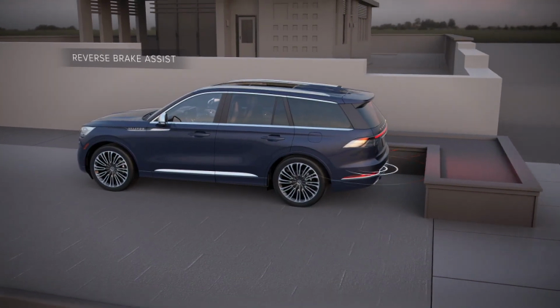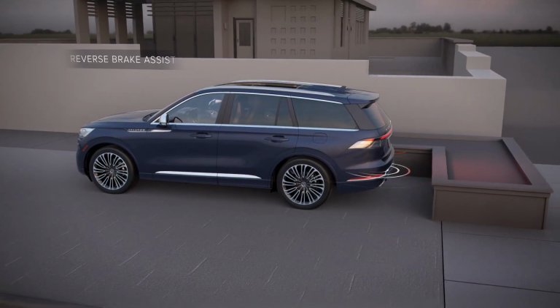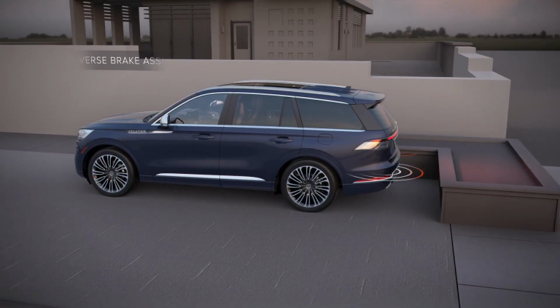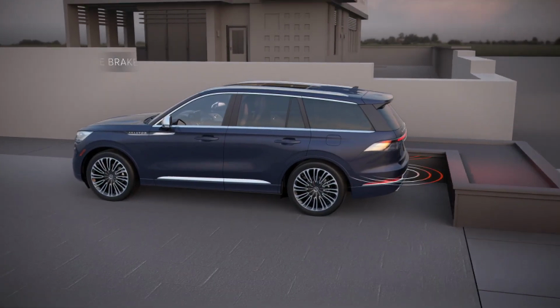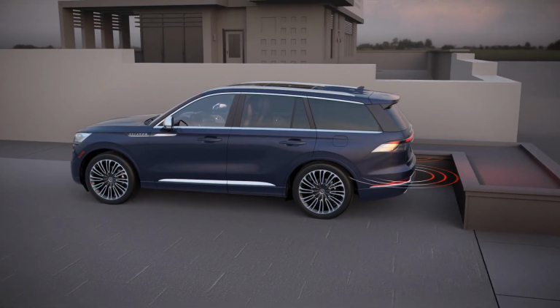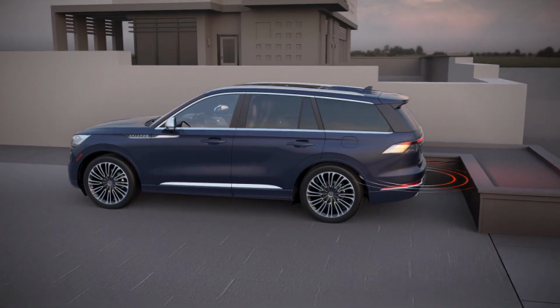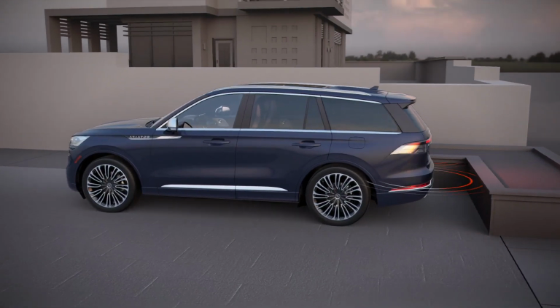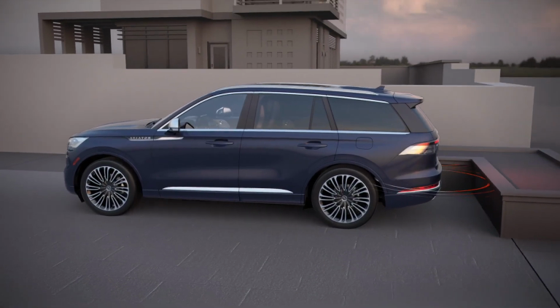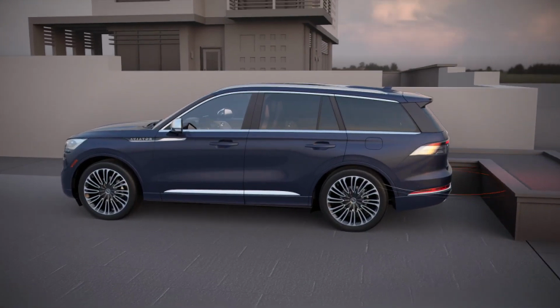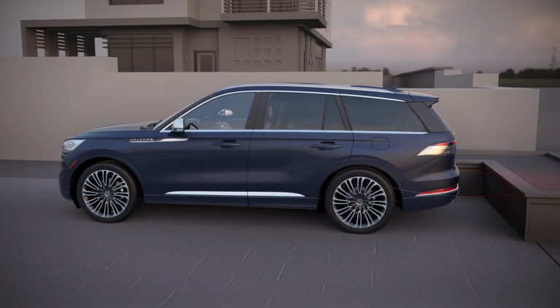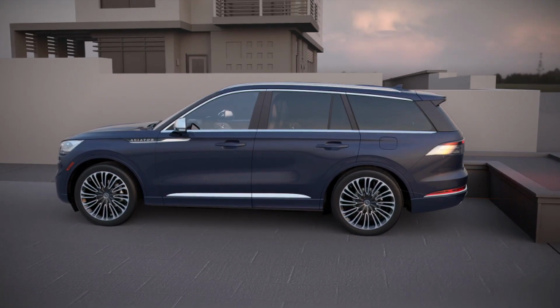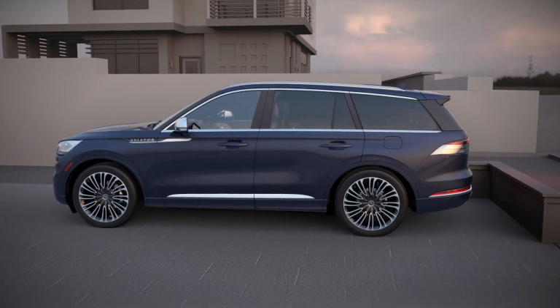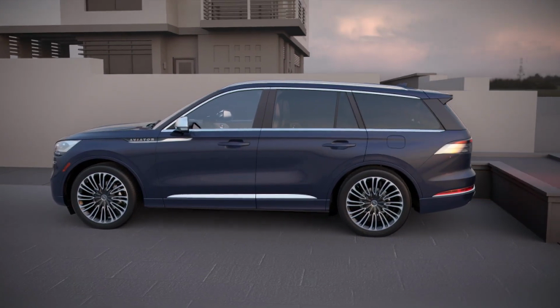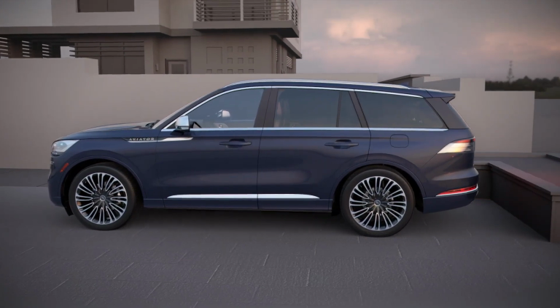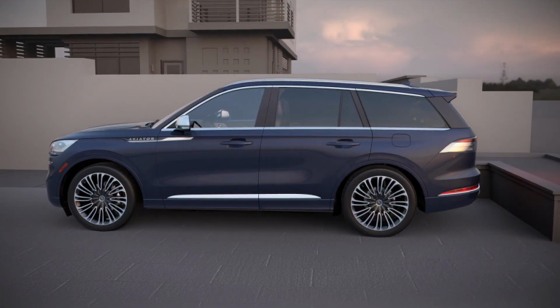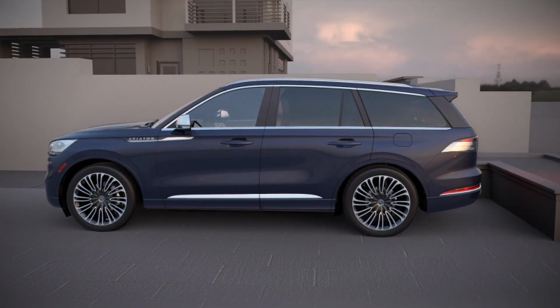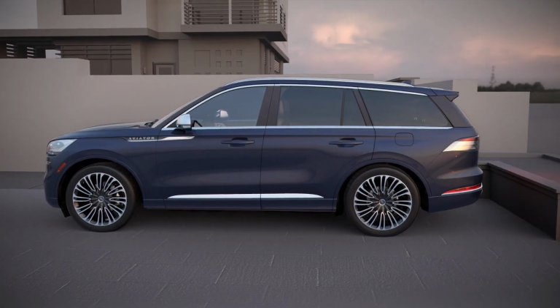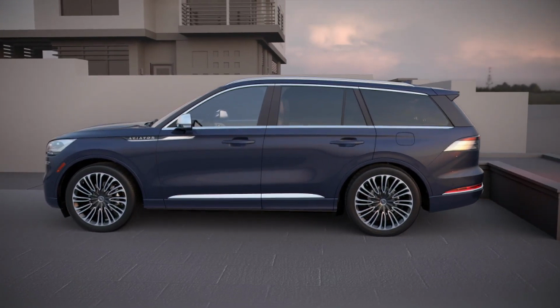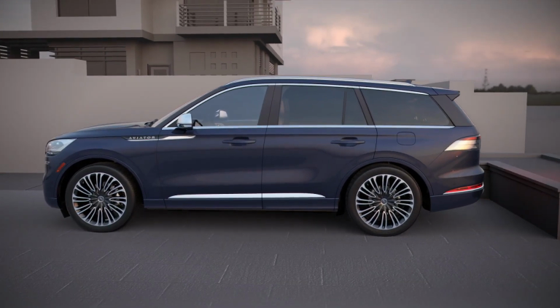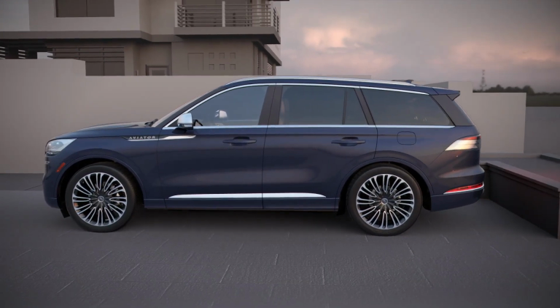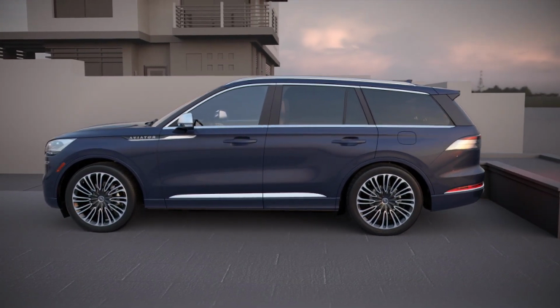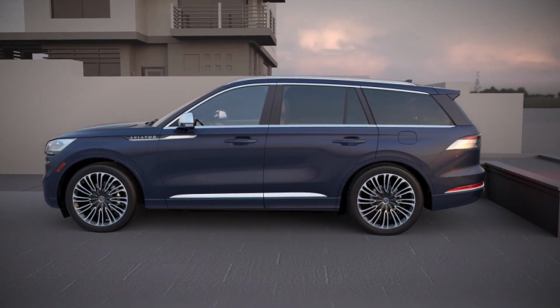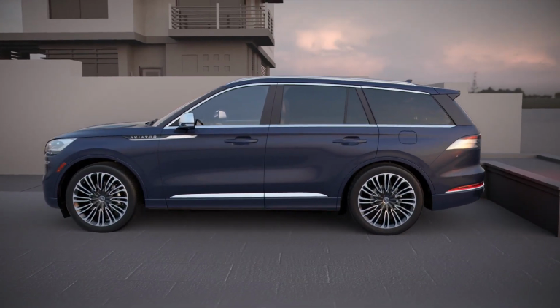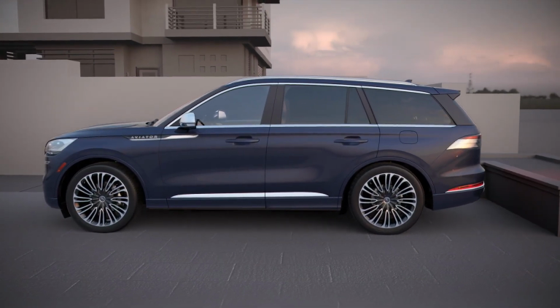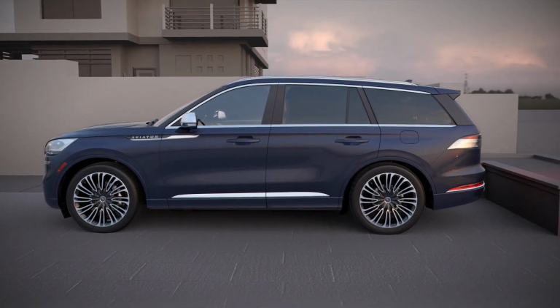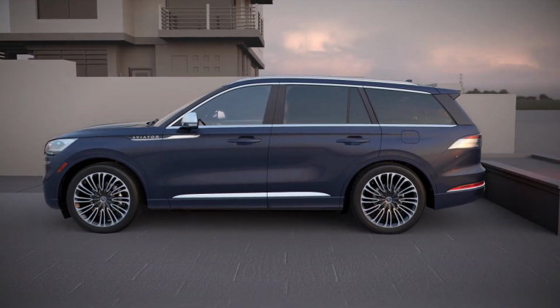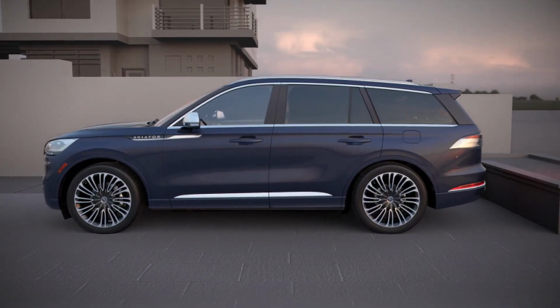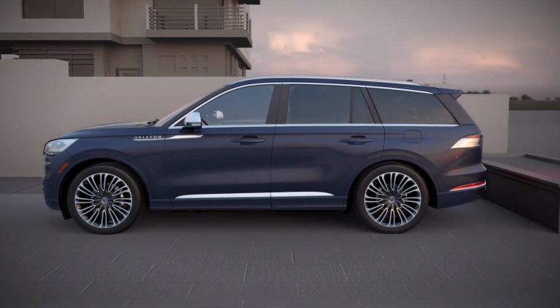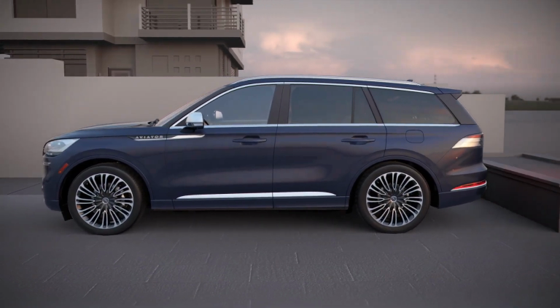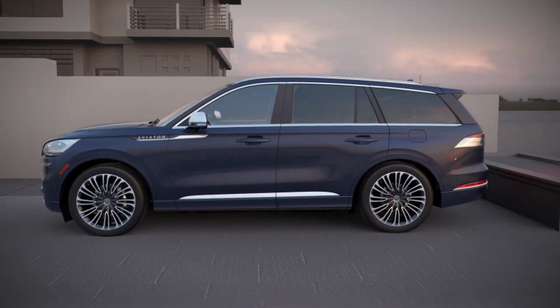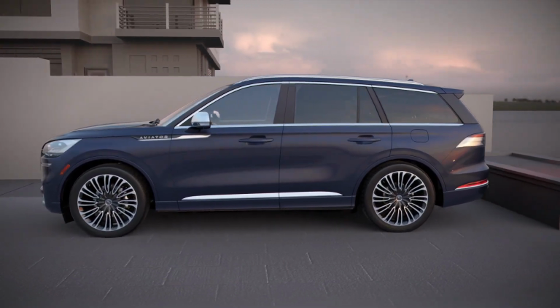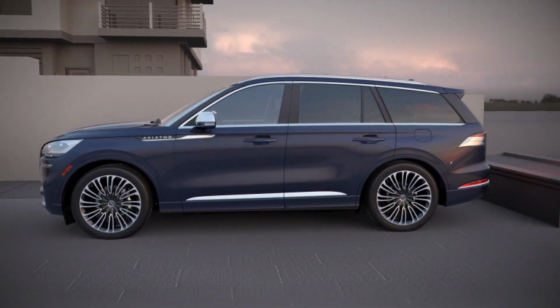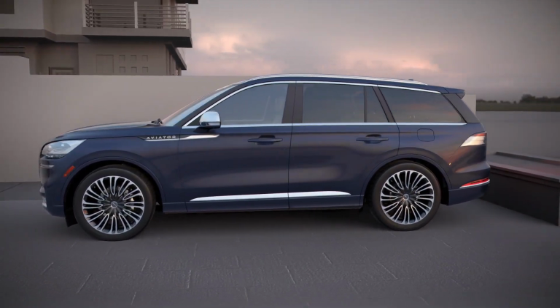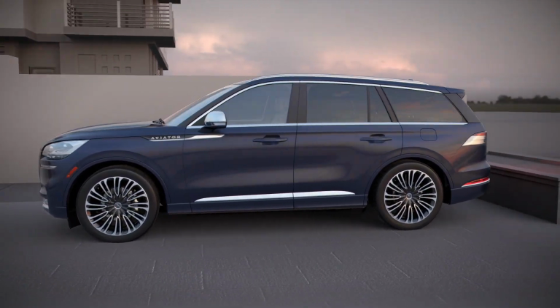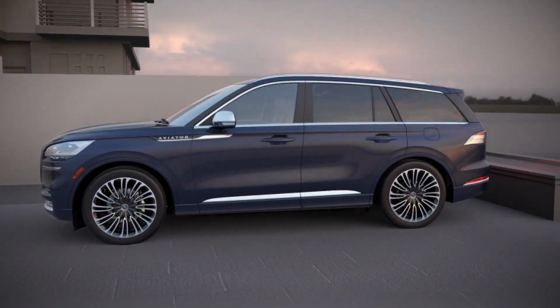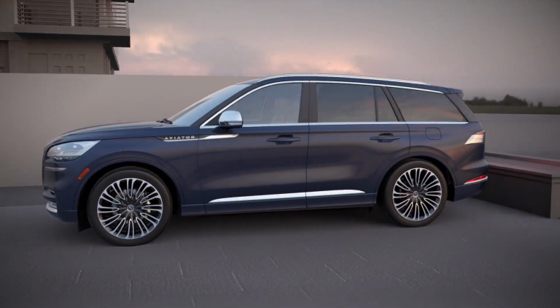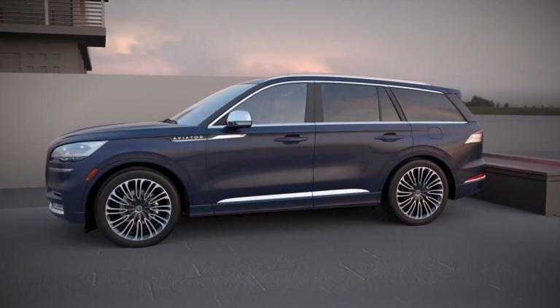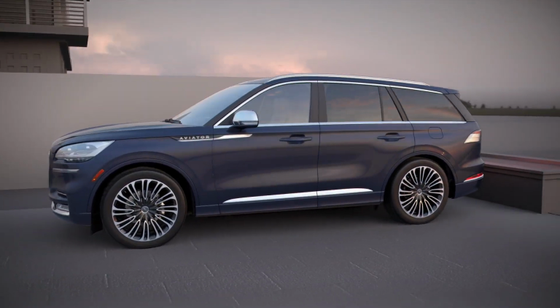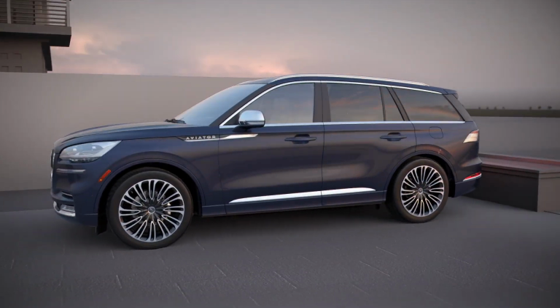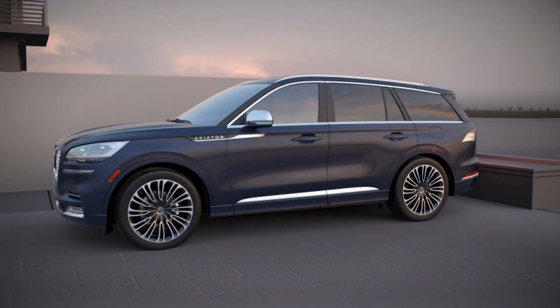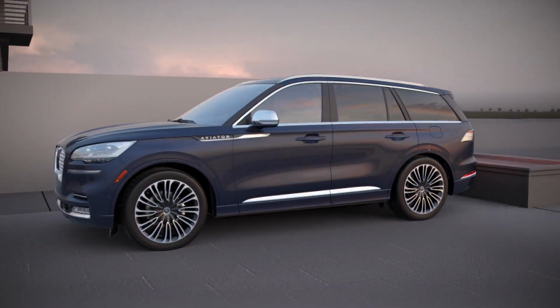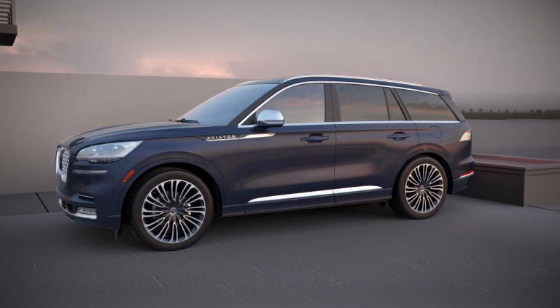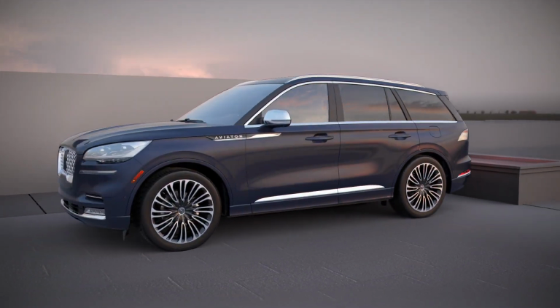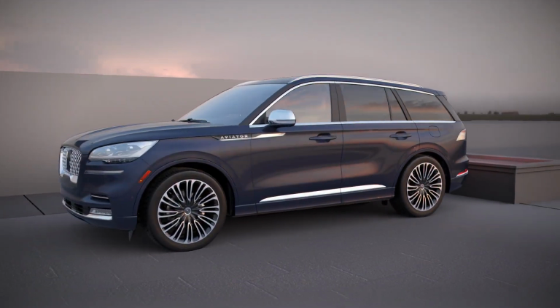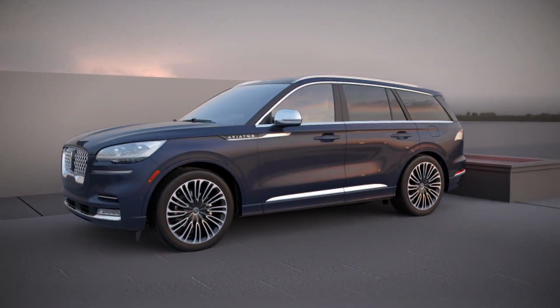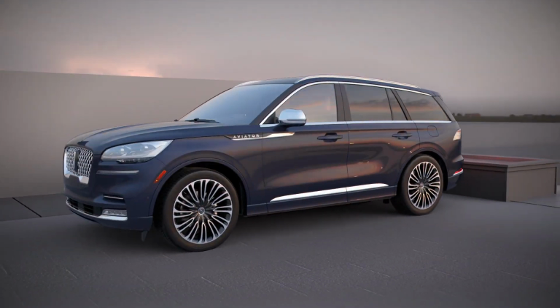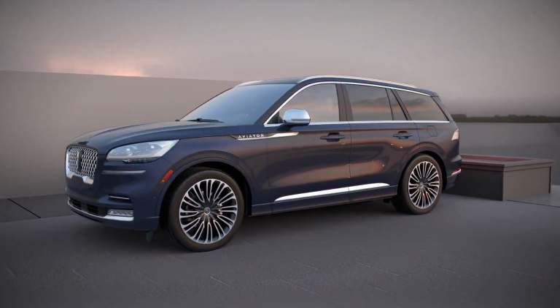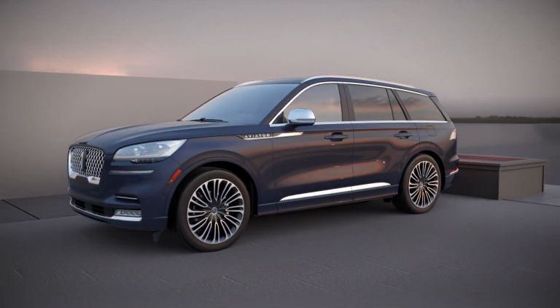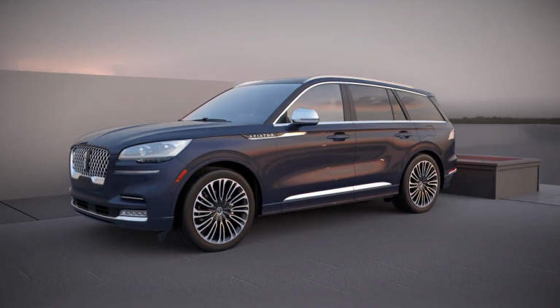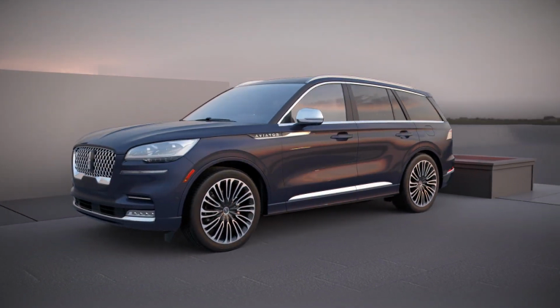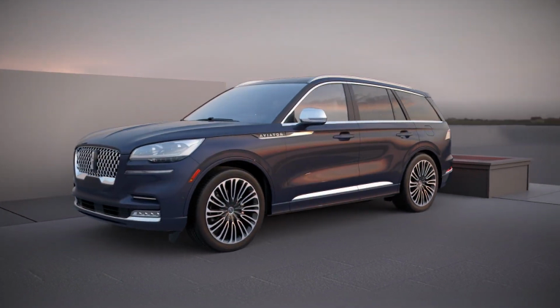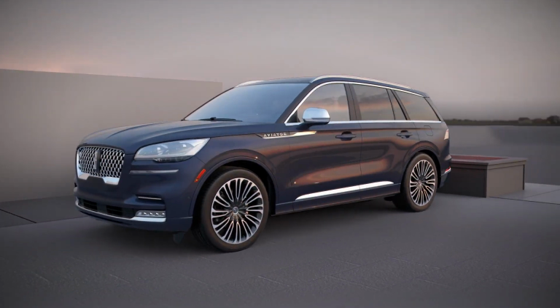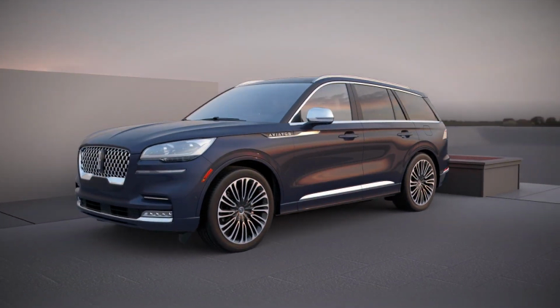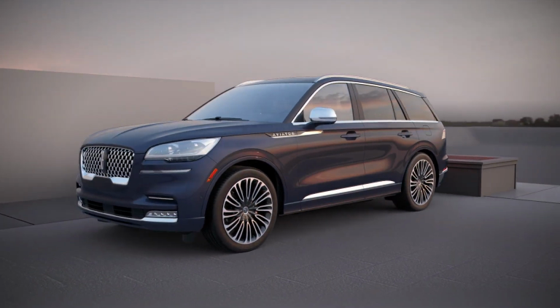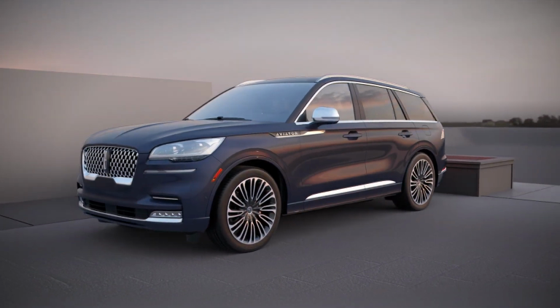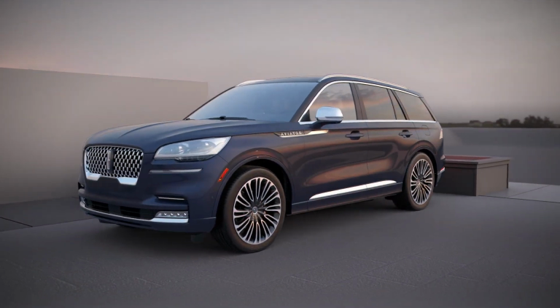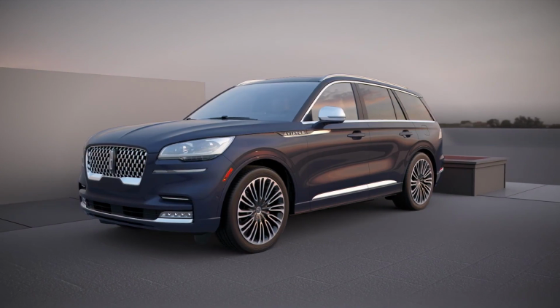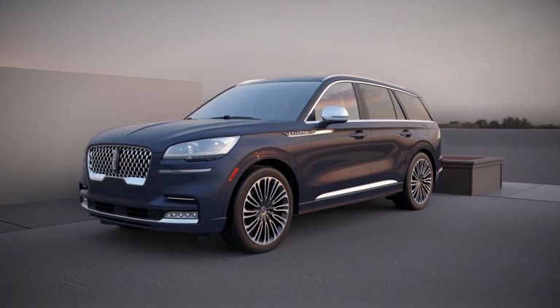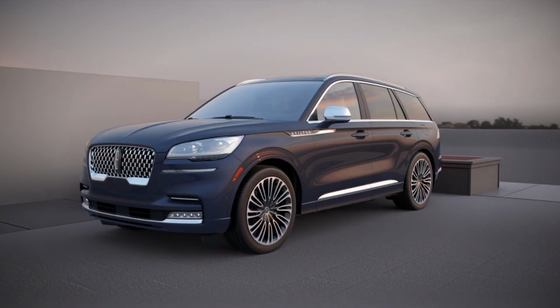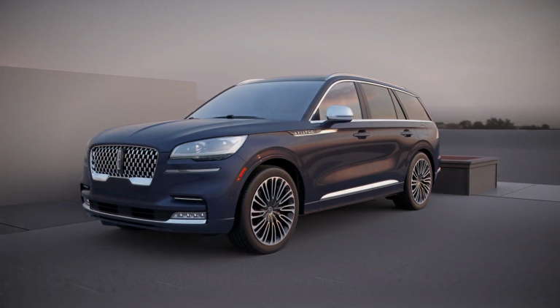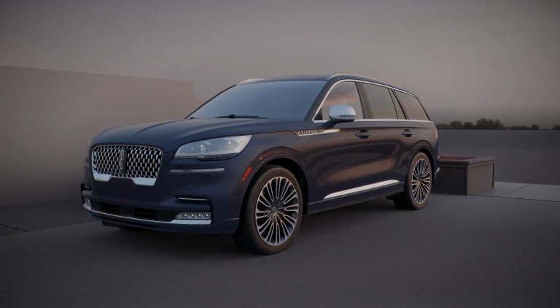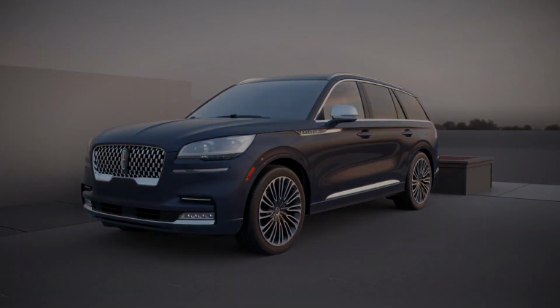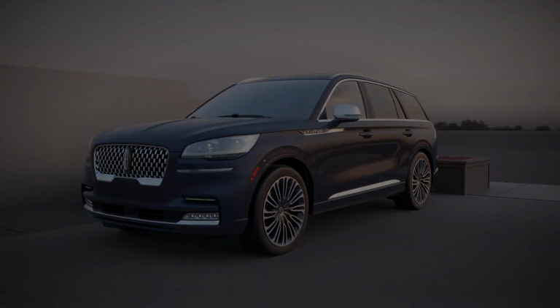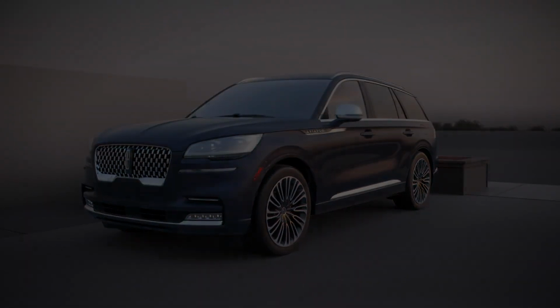These are just a few of the driver assist technologies available to create an all-new experience for Aviator owners.